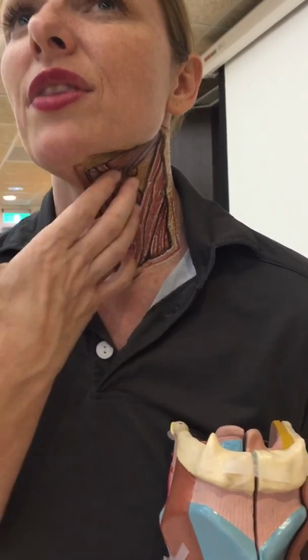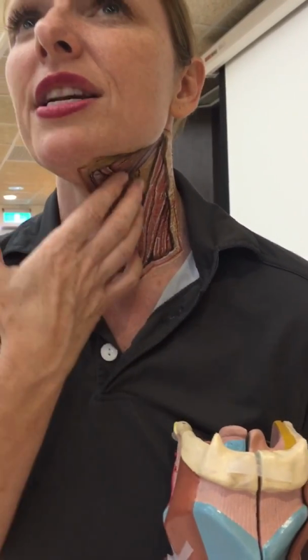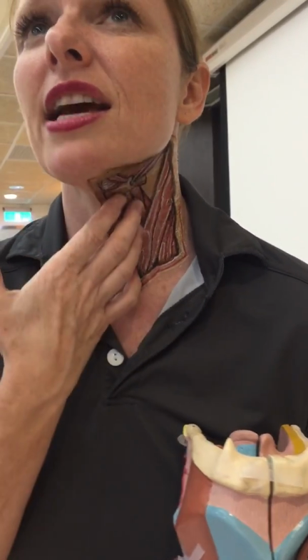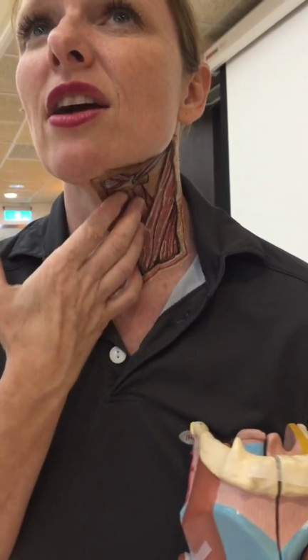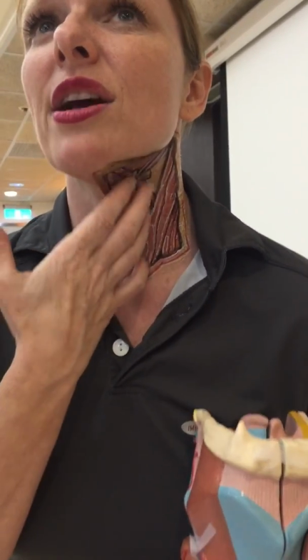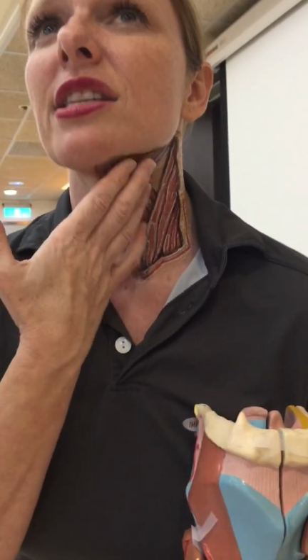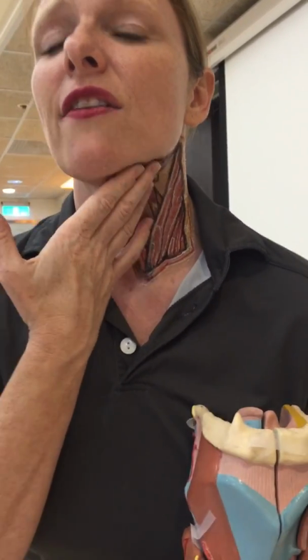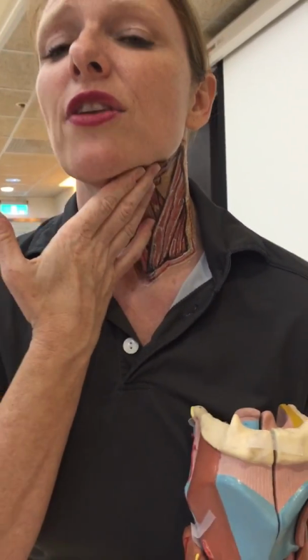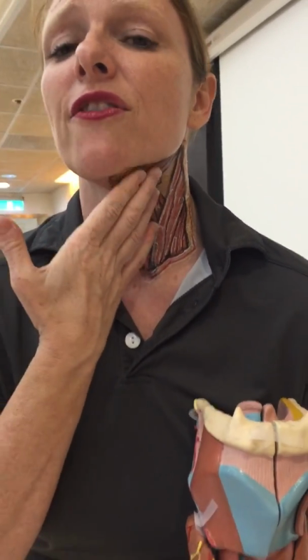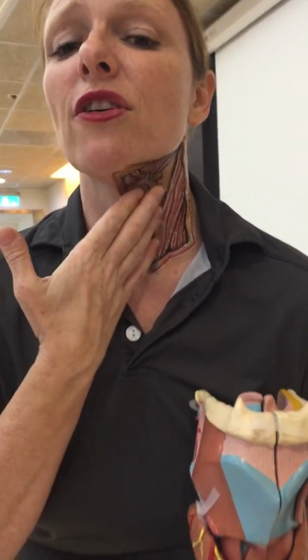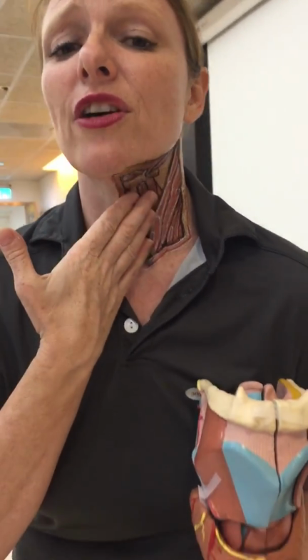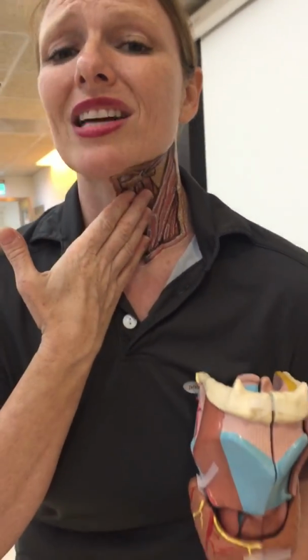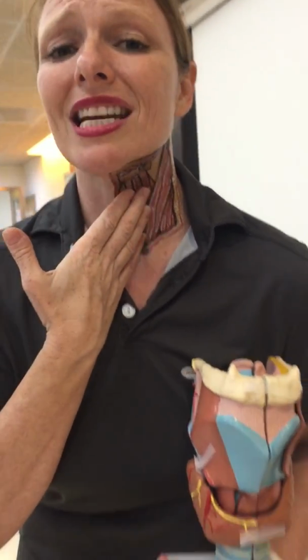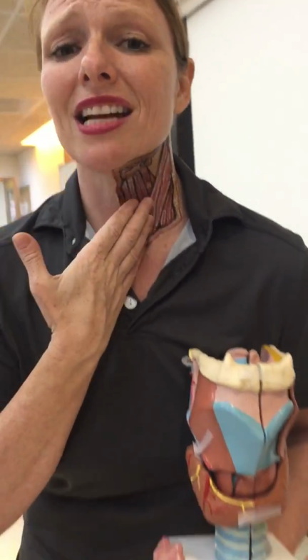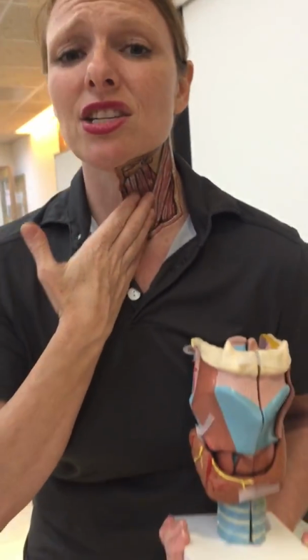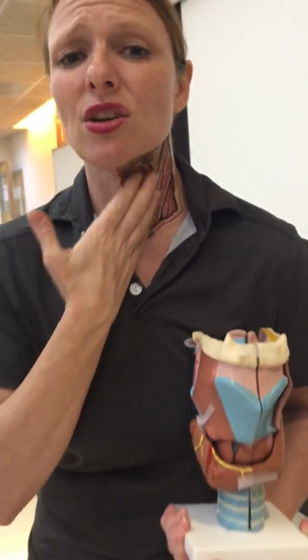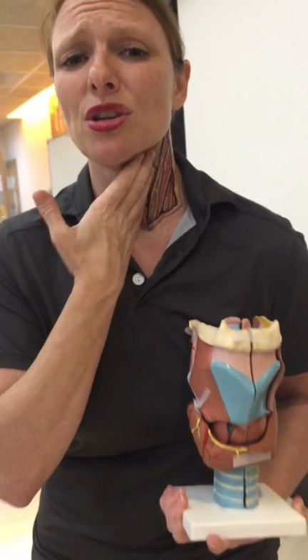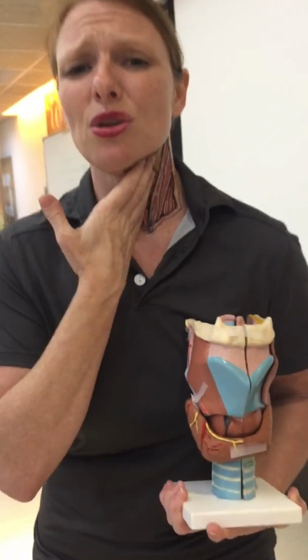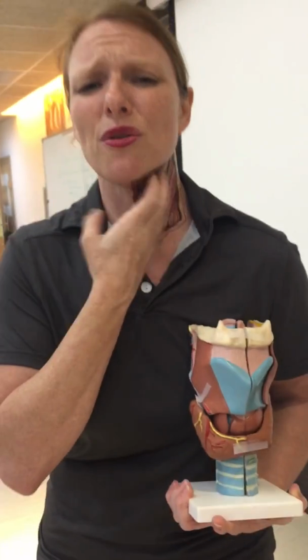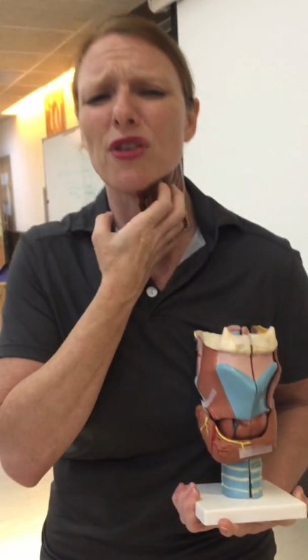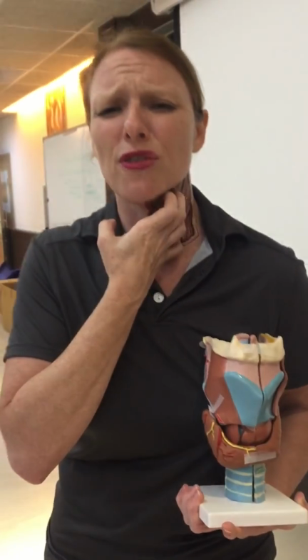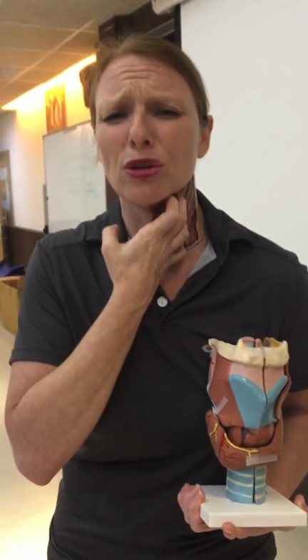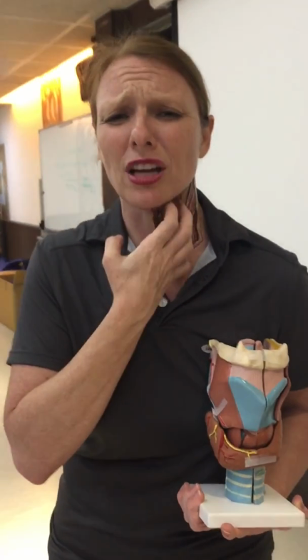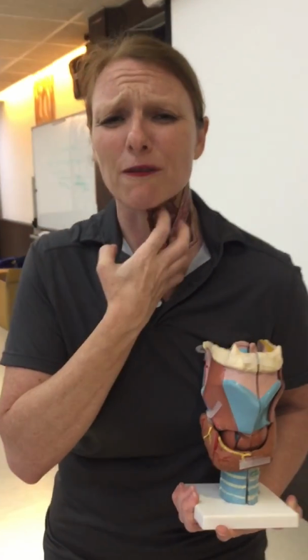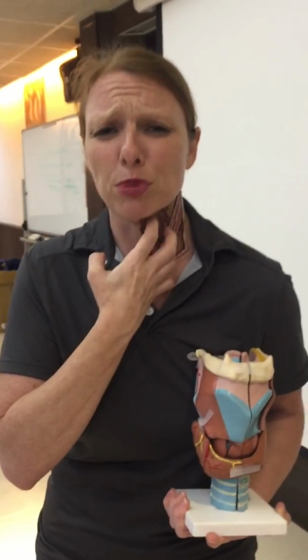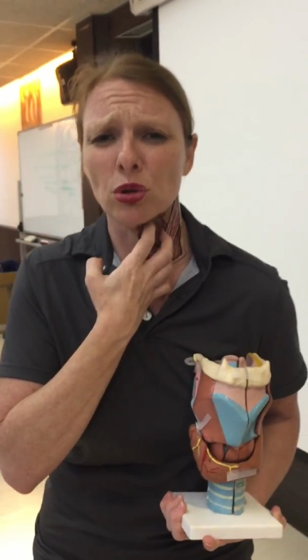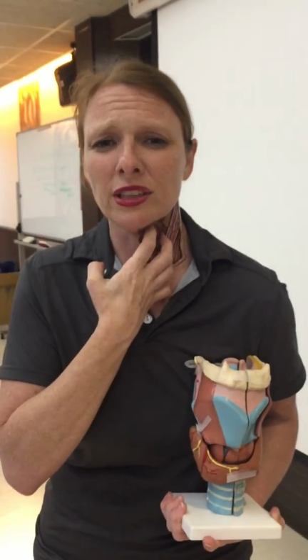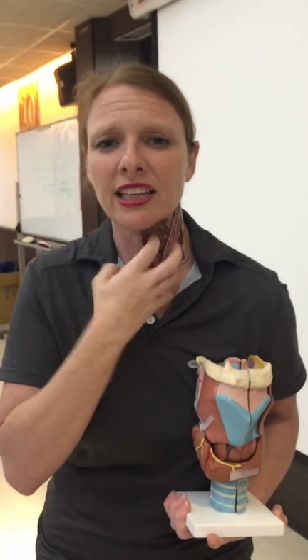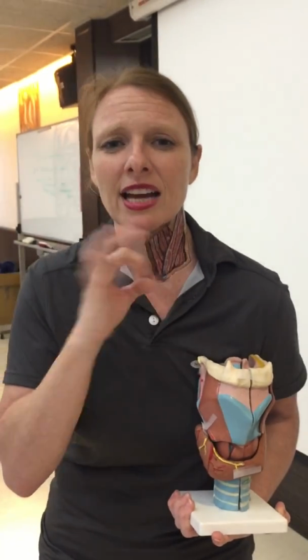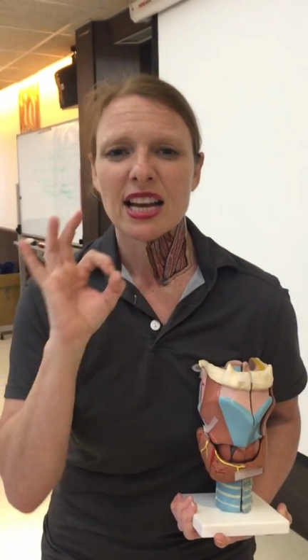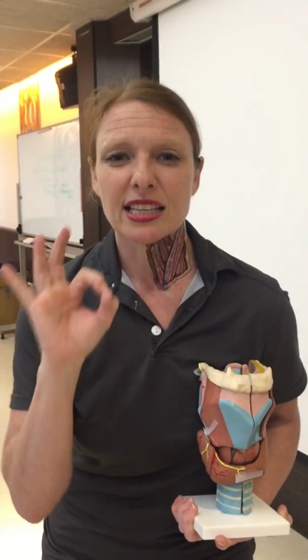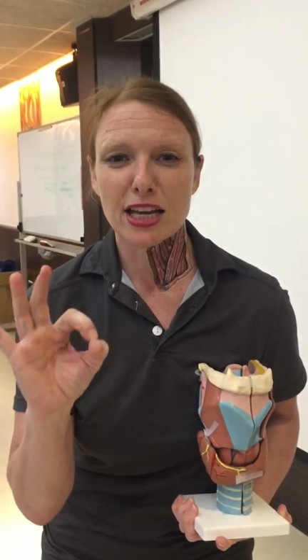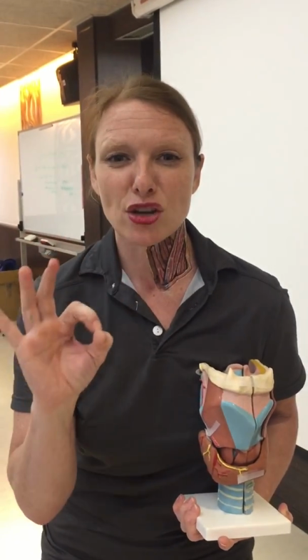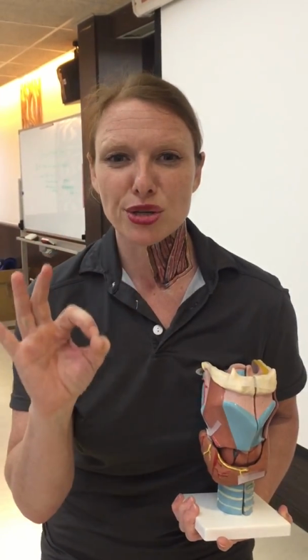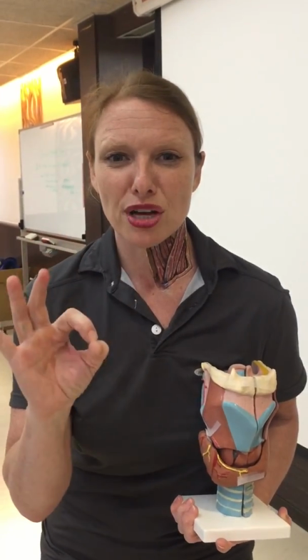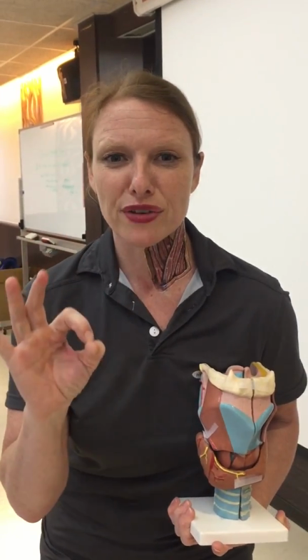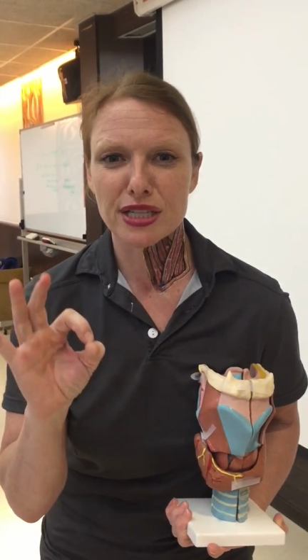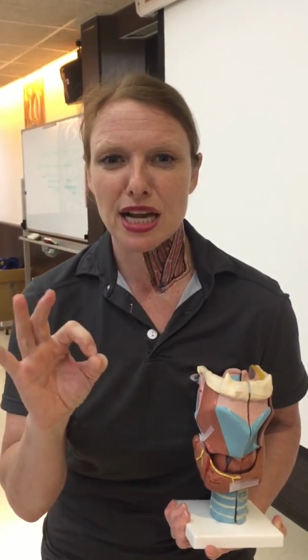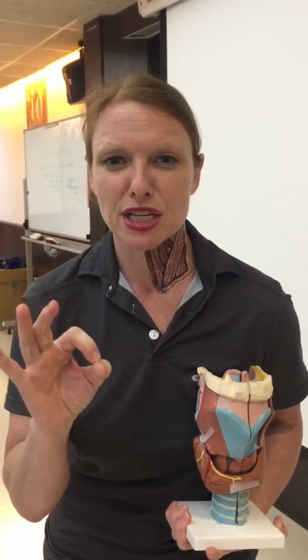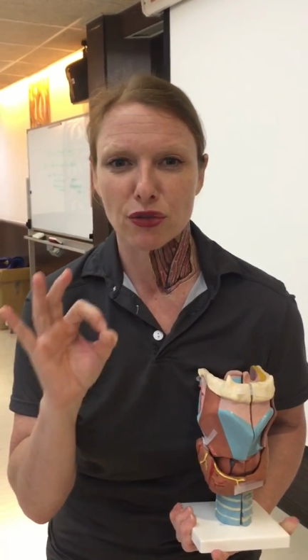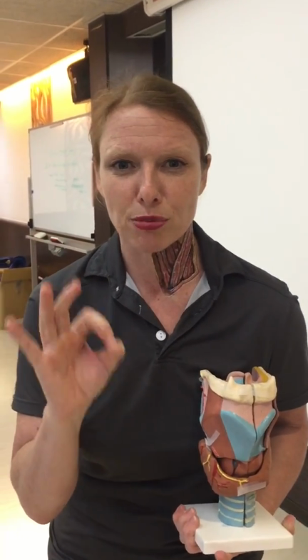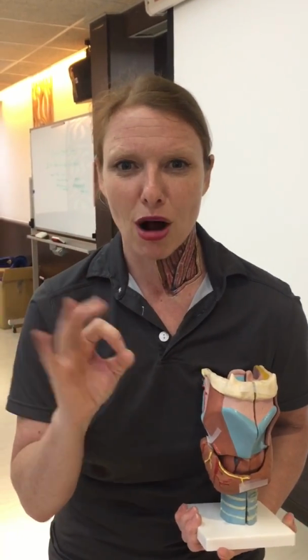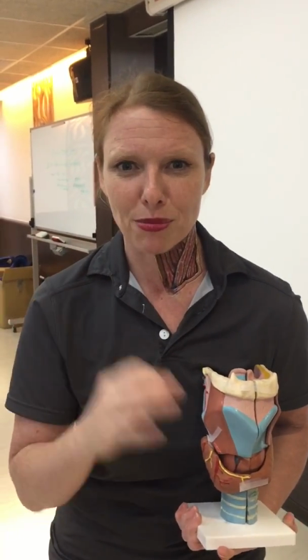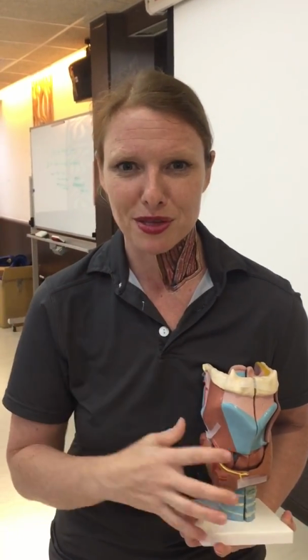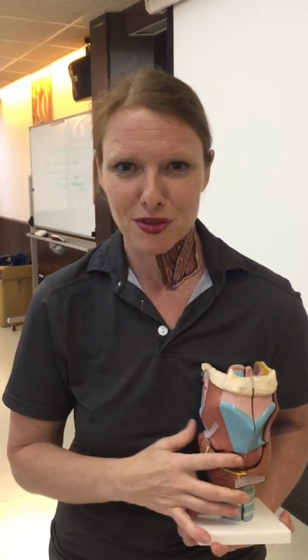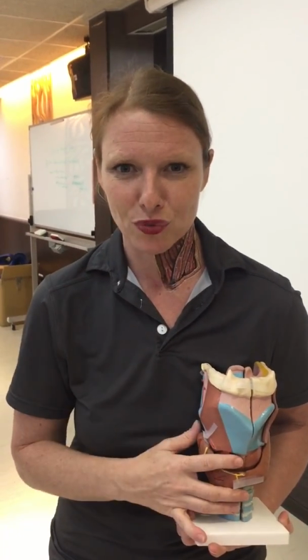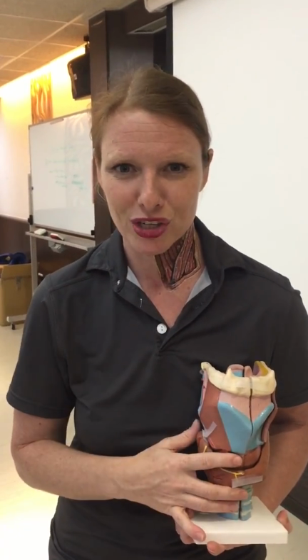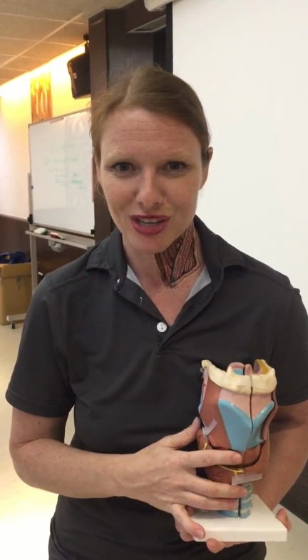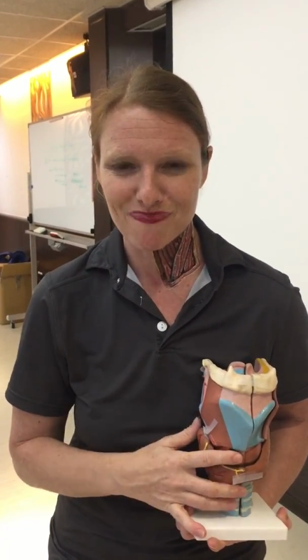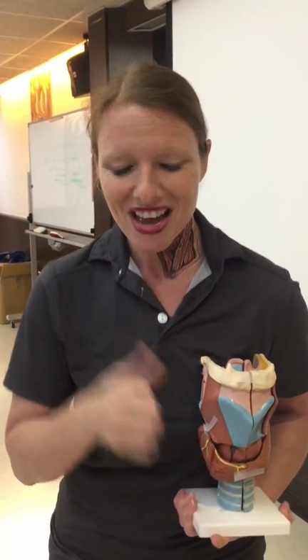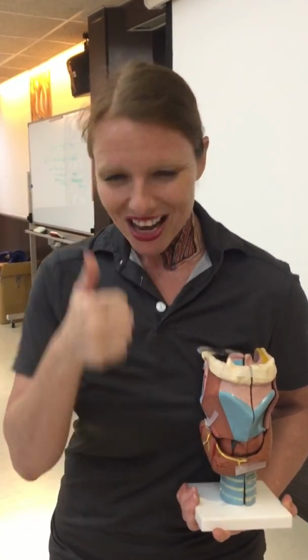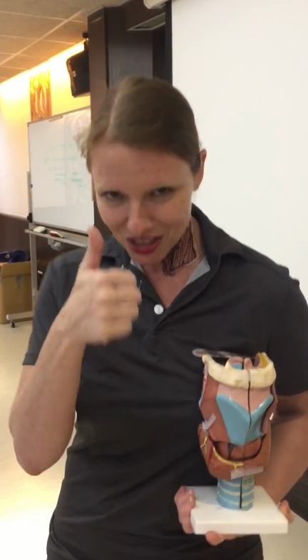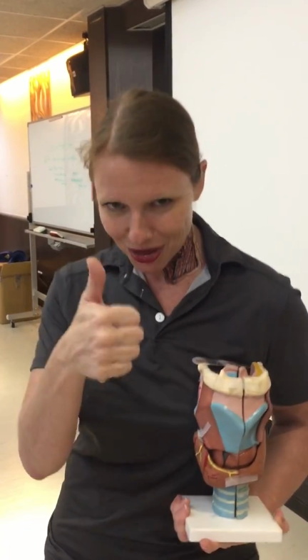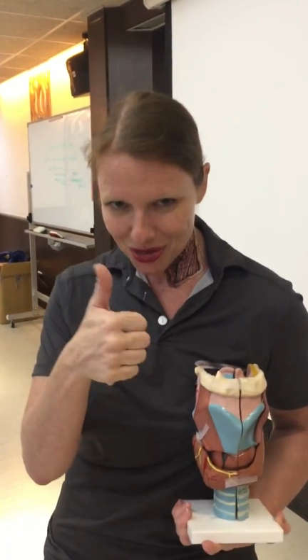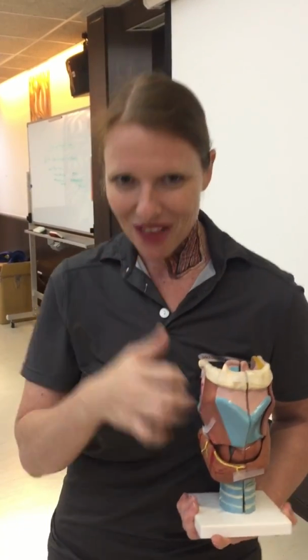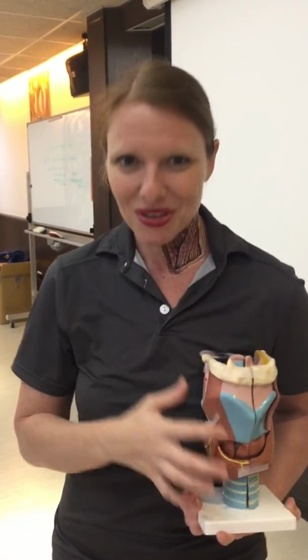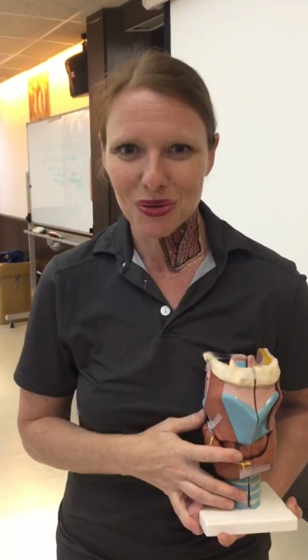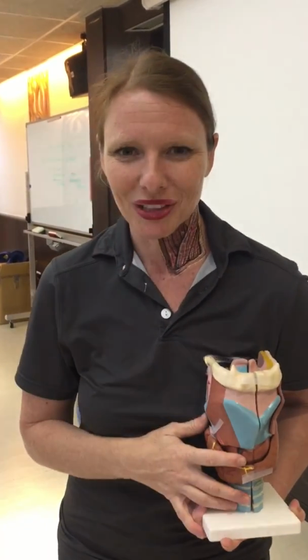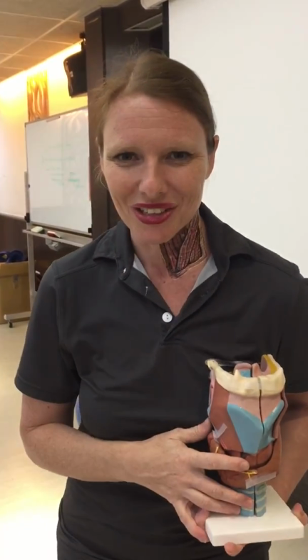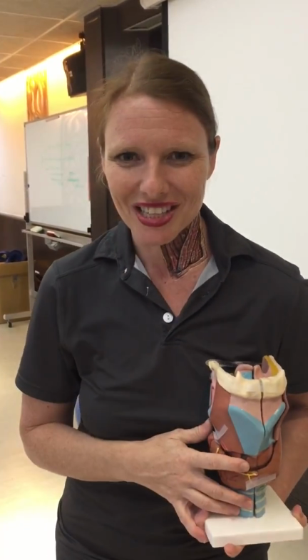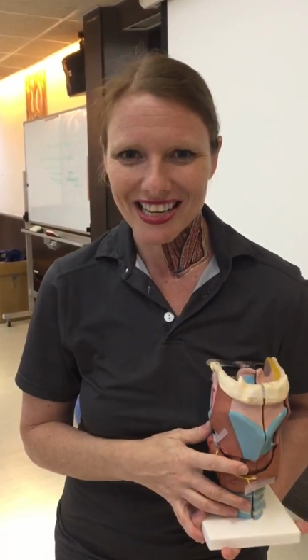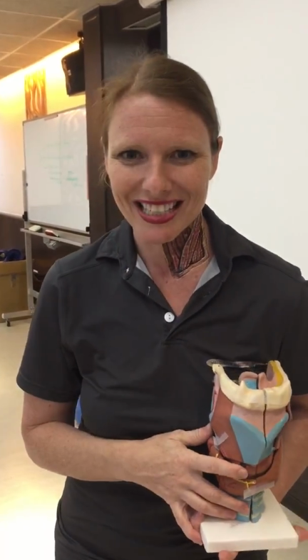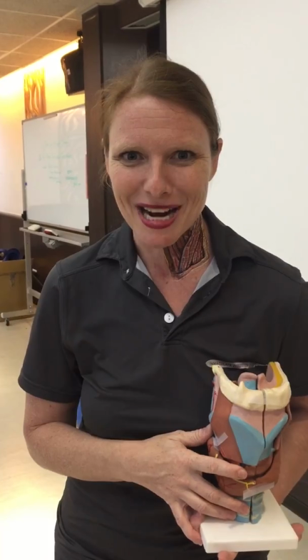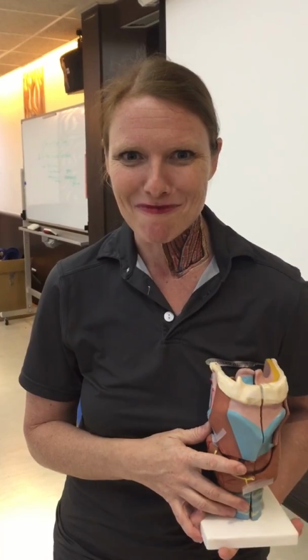These areas, if they feel very tense on you, if you feel a lot of pulling, get yourself assessed for problems in this region. Dr. Kathy Dooley — I'll see you next time.